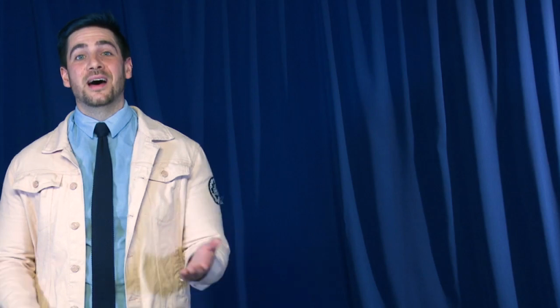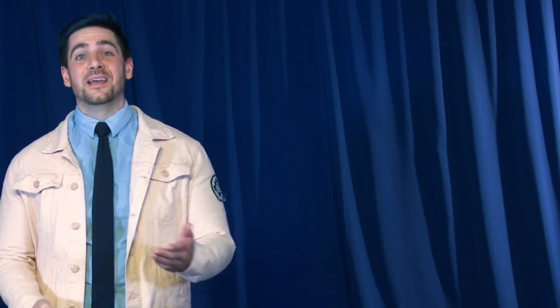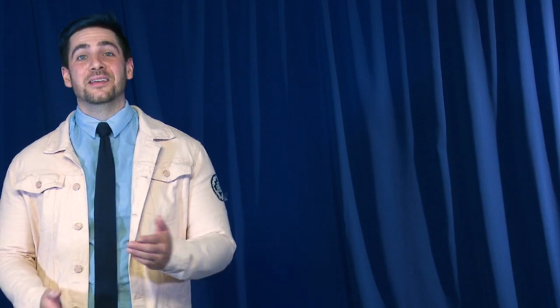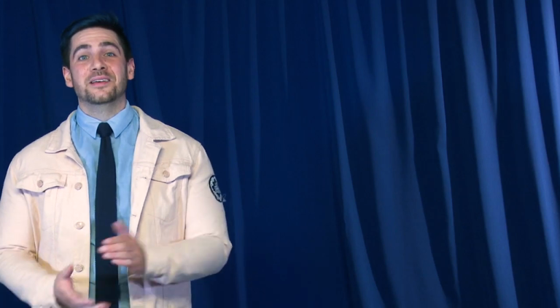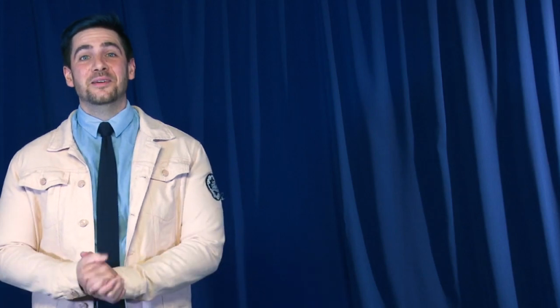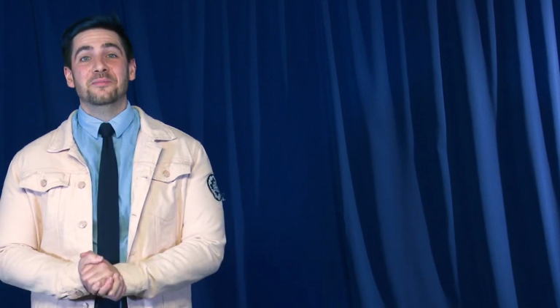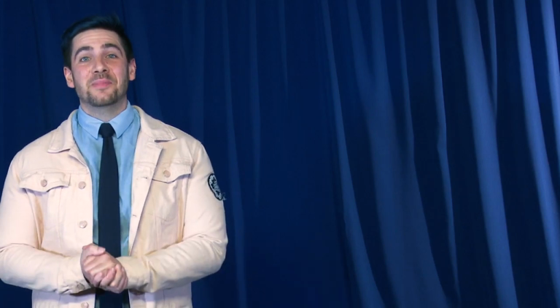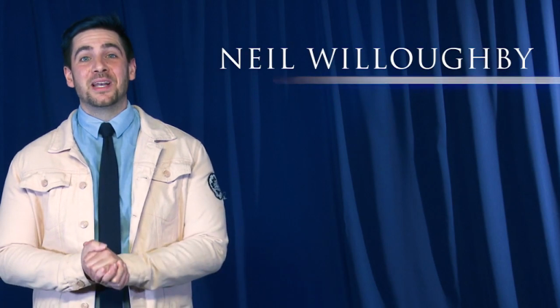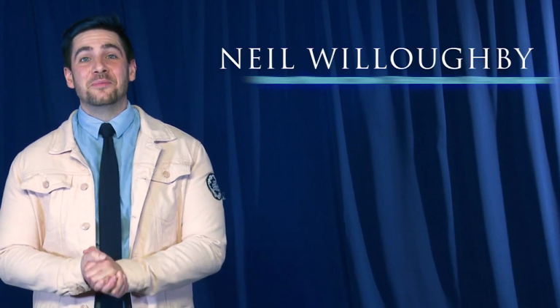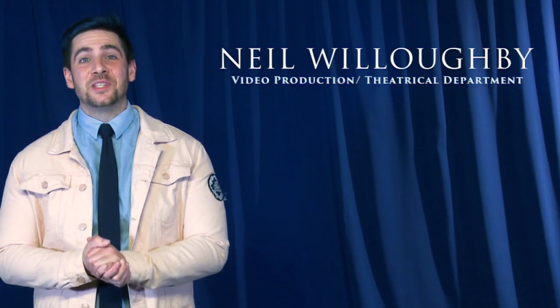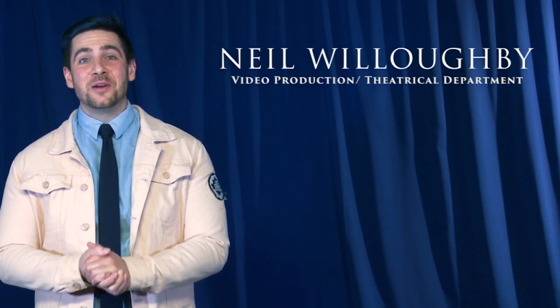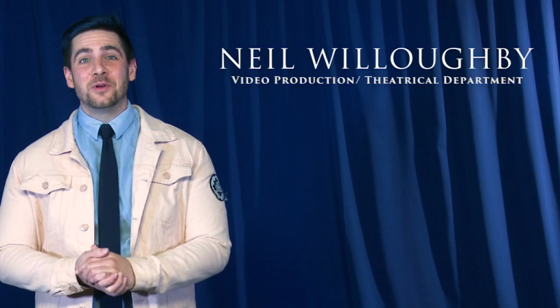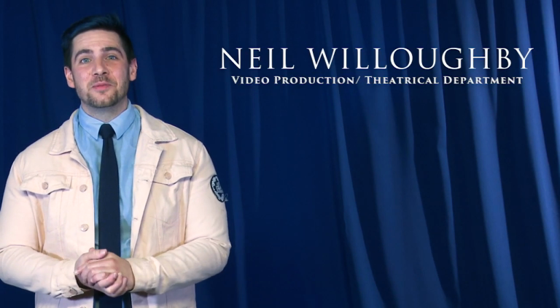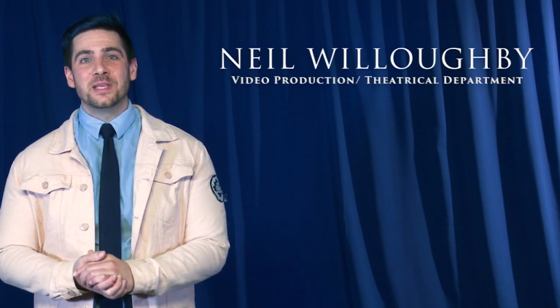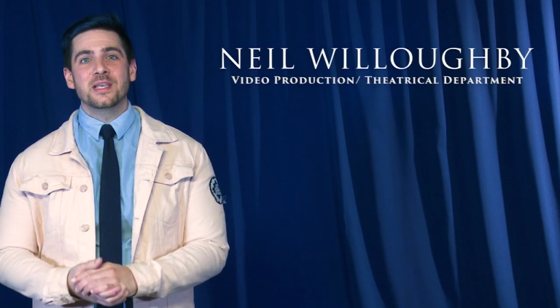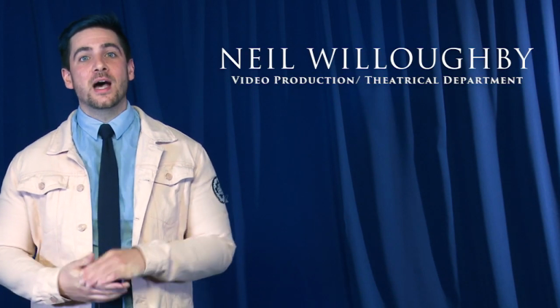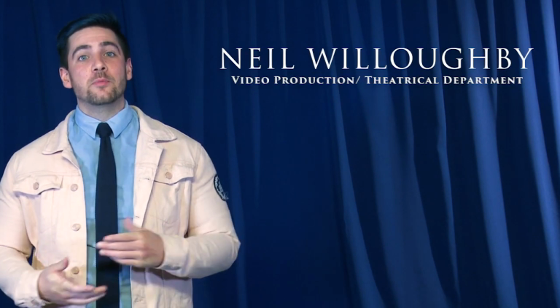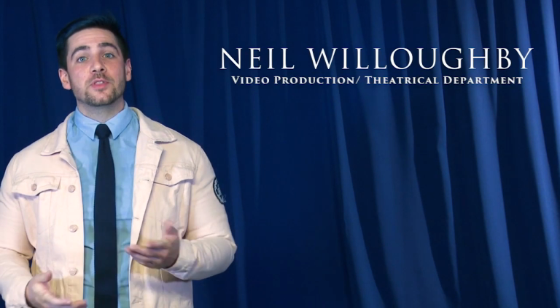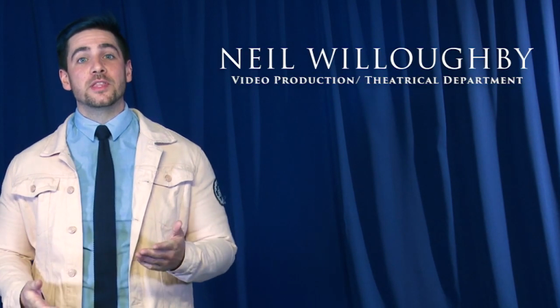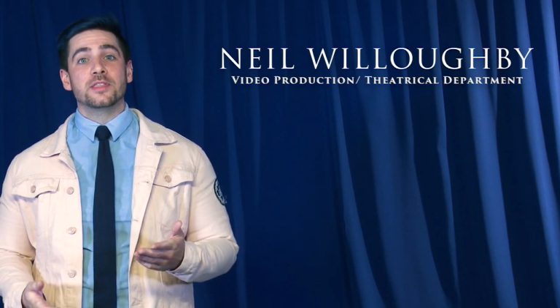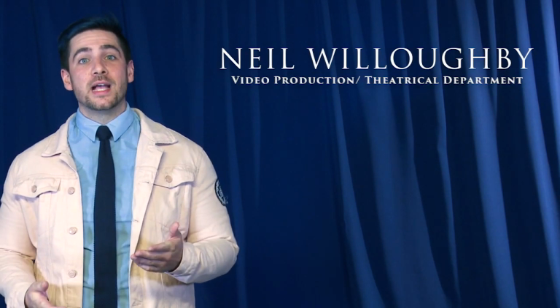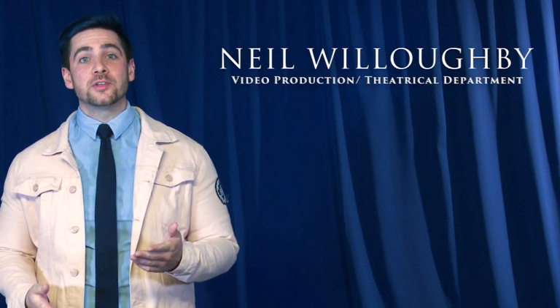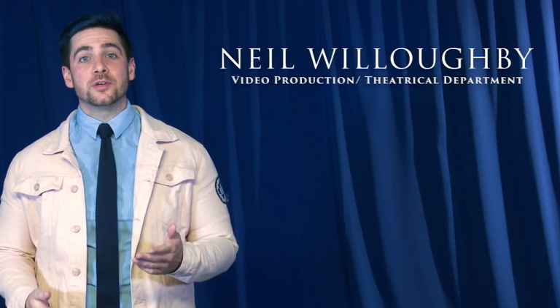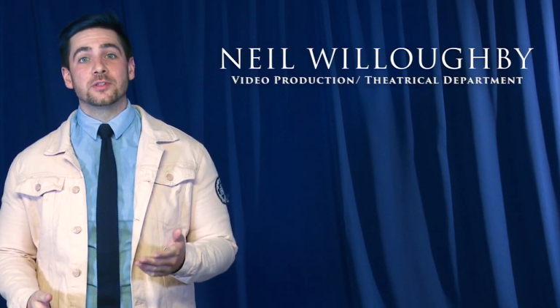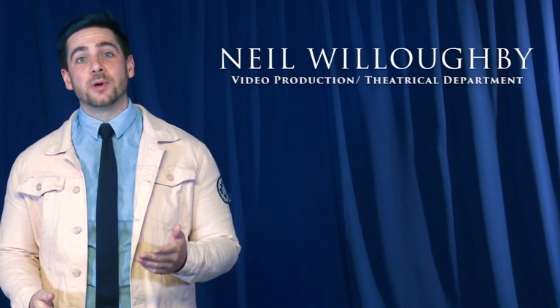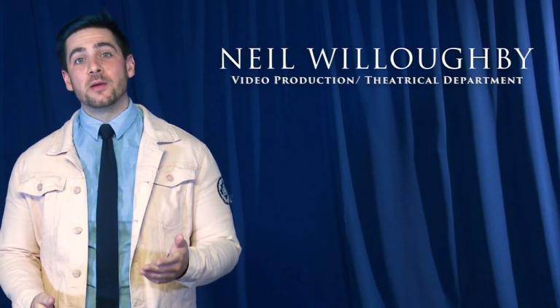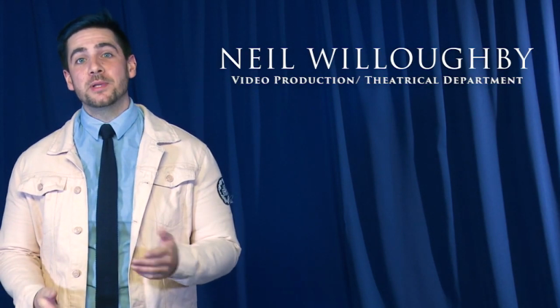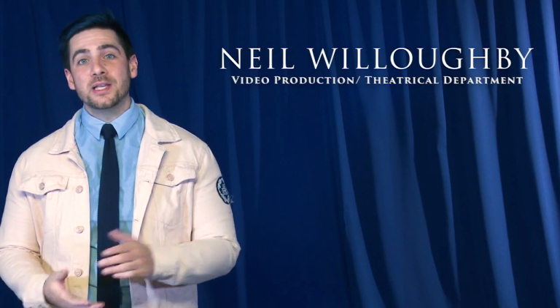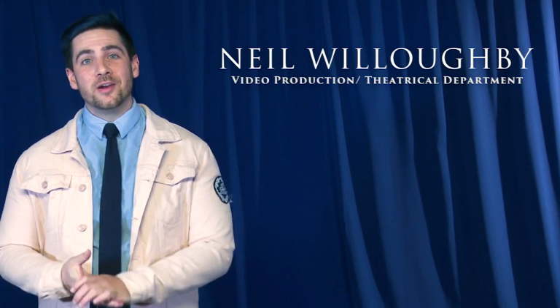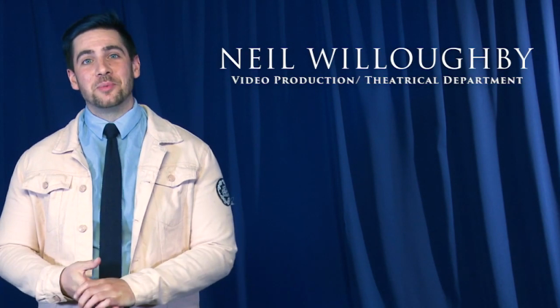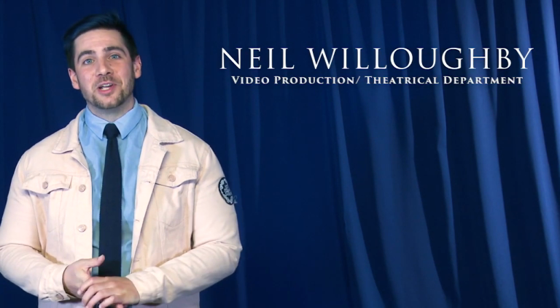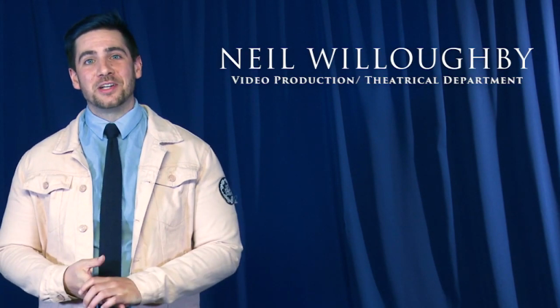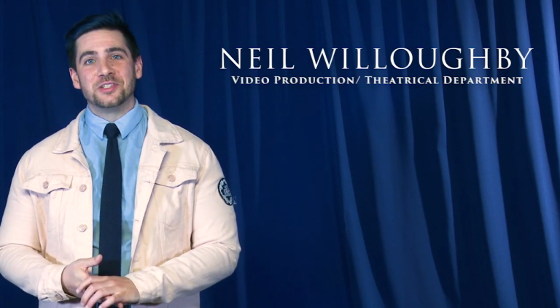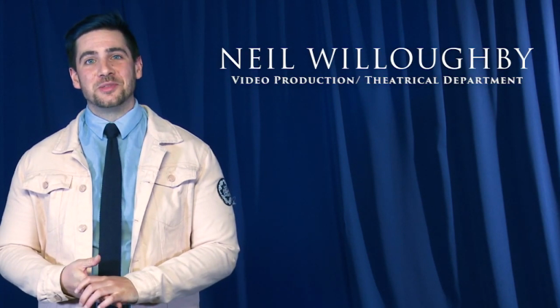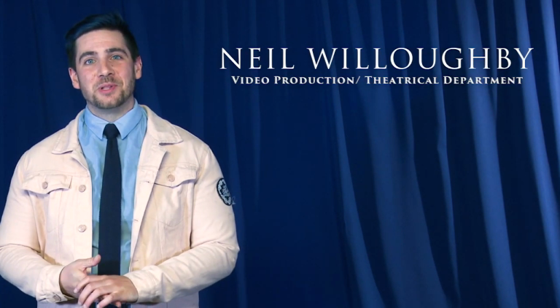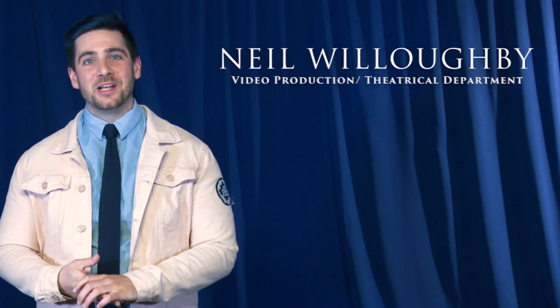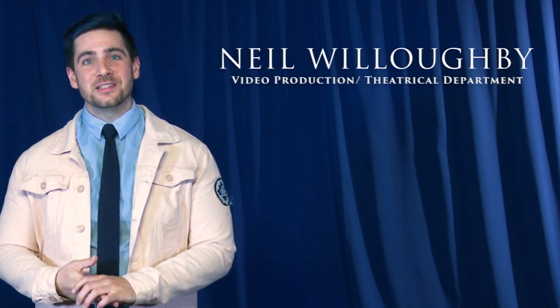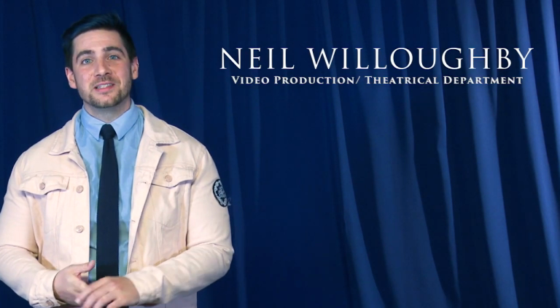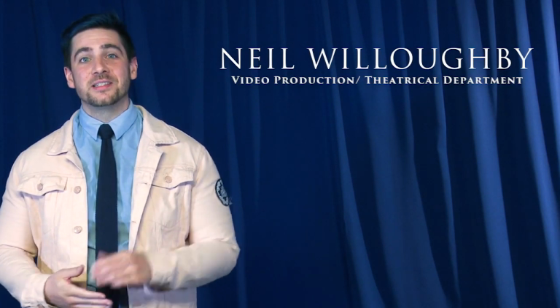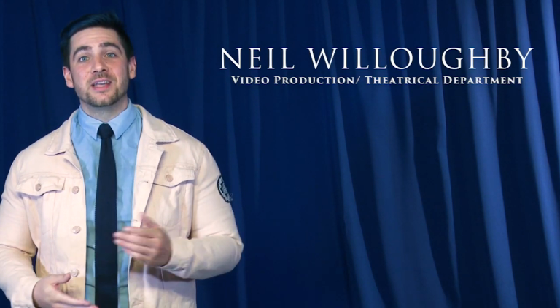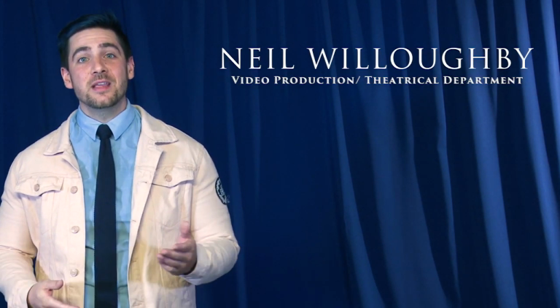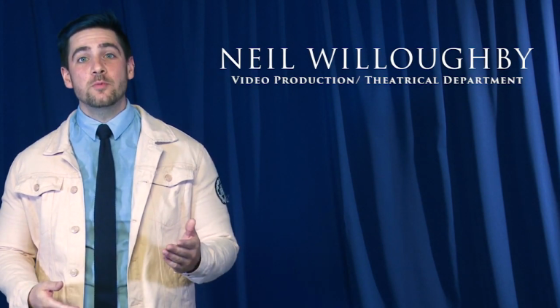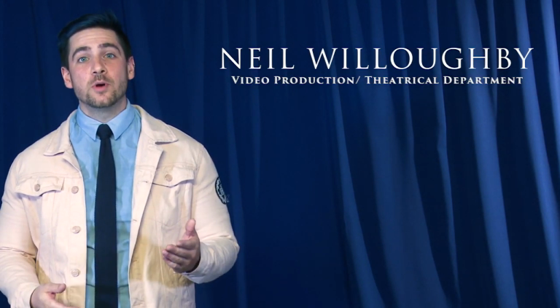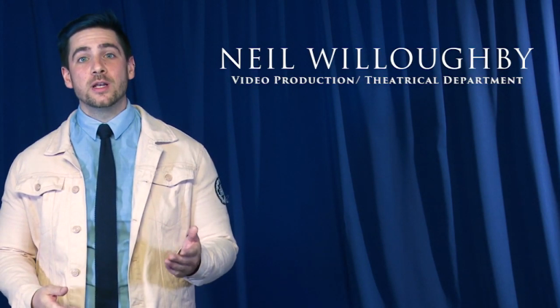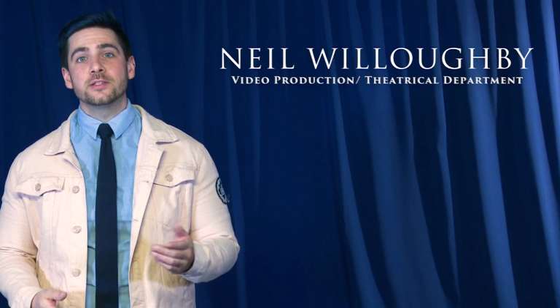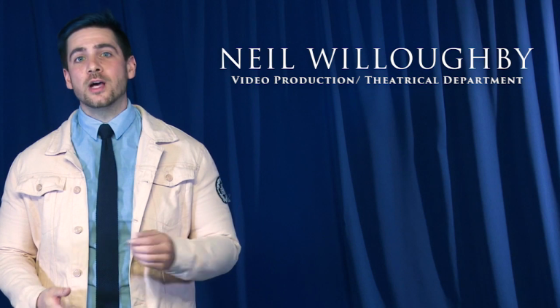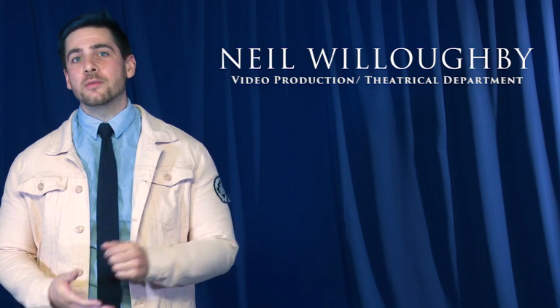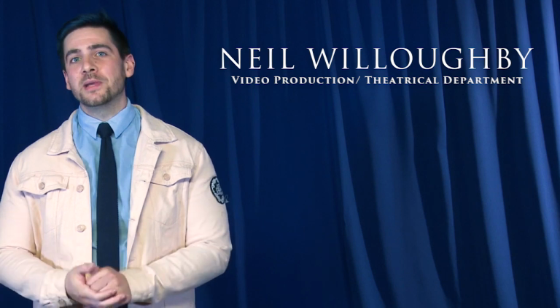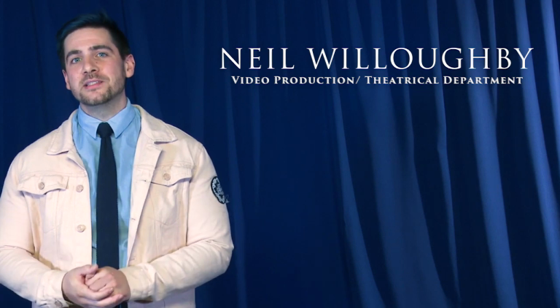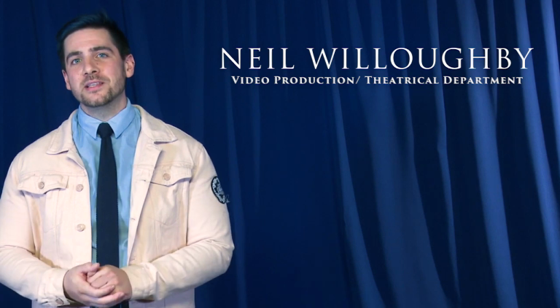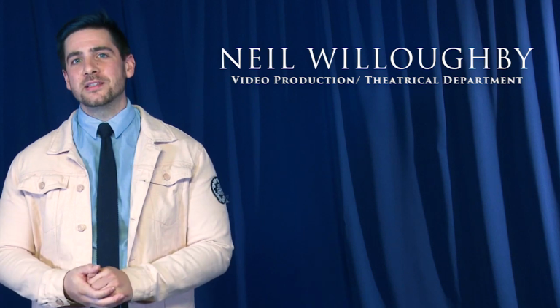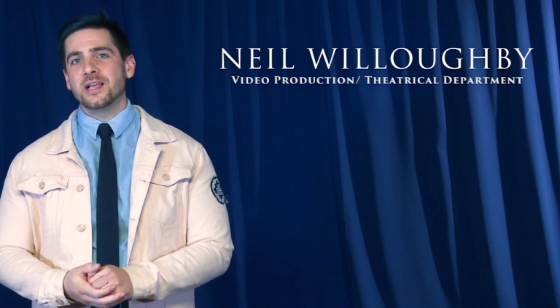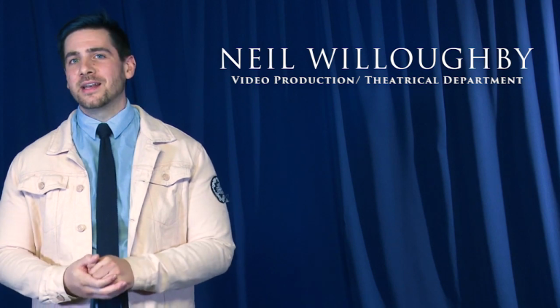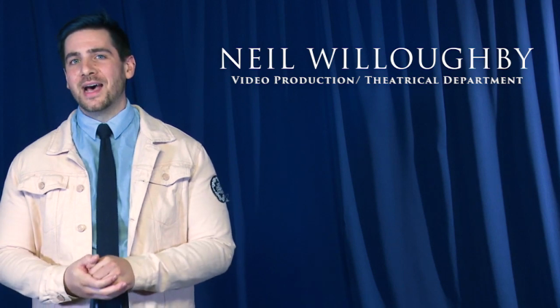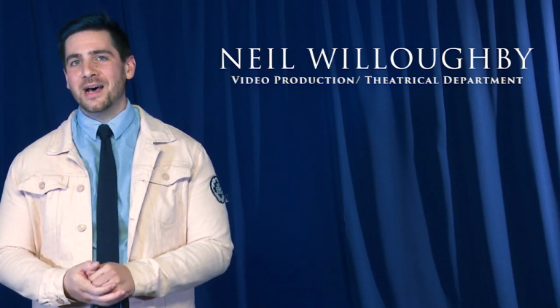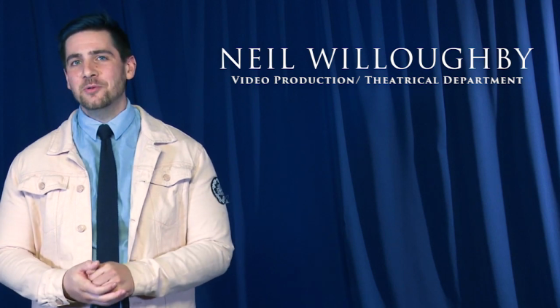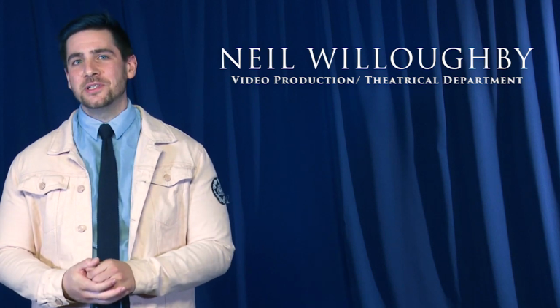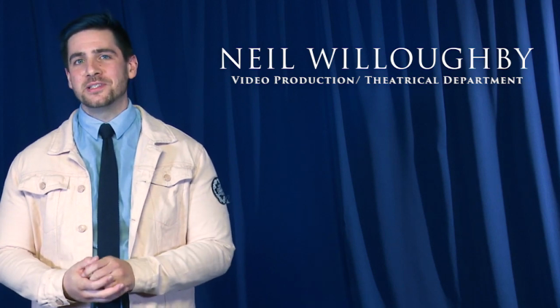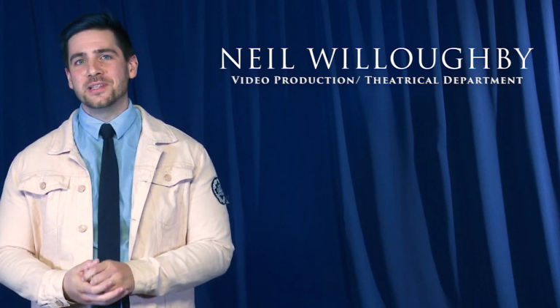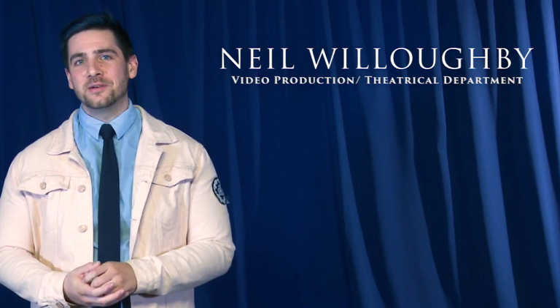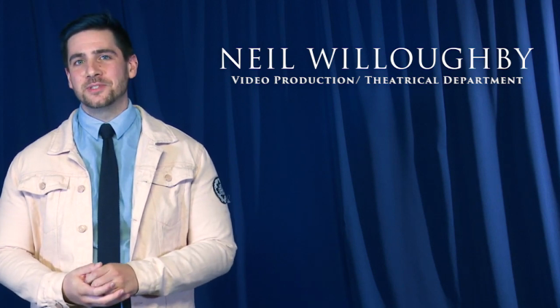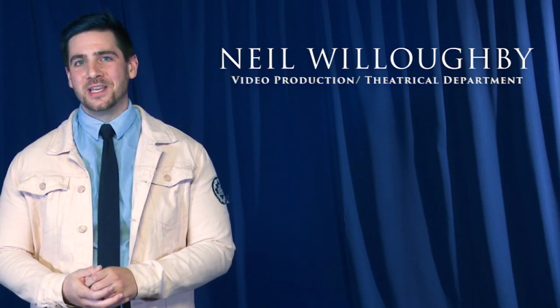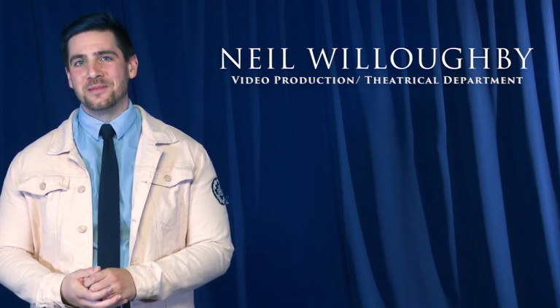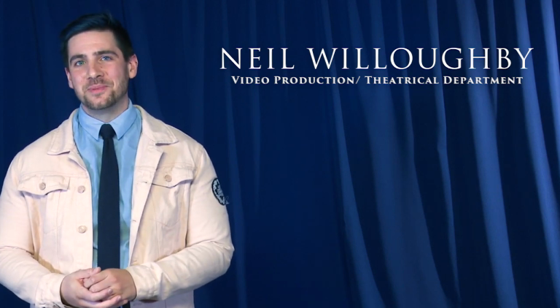Hi, my name's Neil Willoughby. I'm with the theatrical department here at Productions Plus, and today we're going to talk basics on how to self-tape.